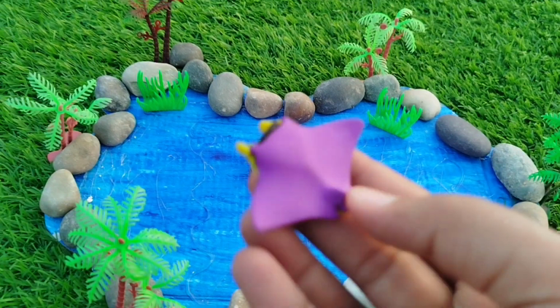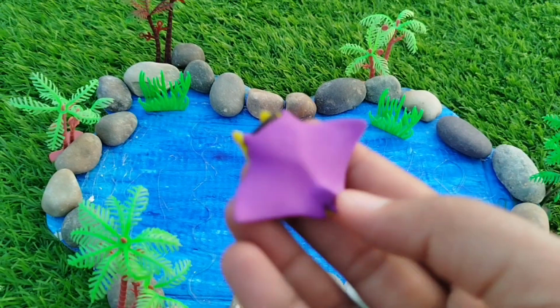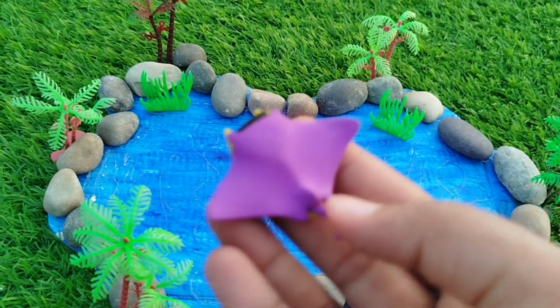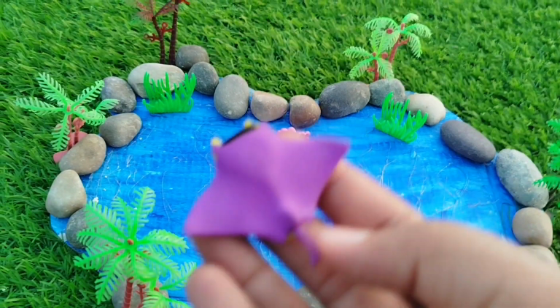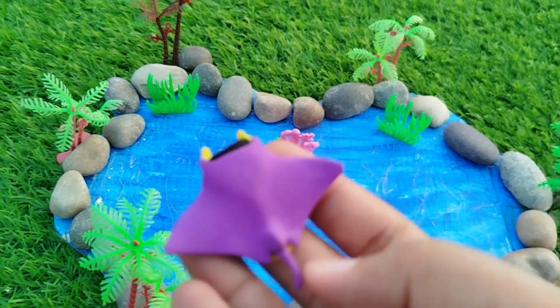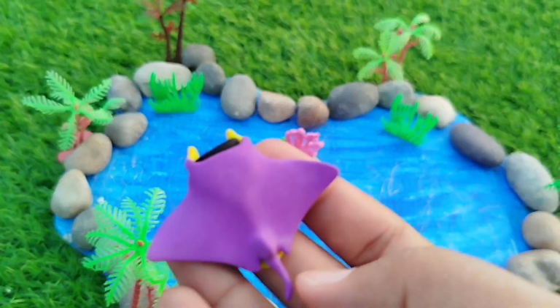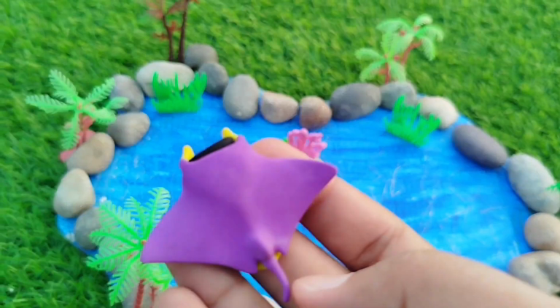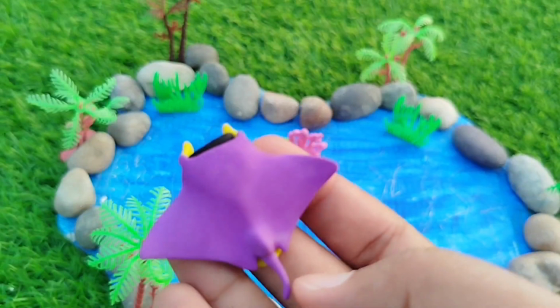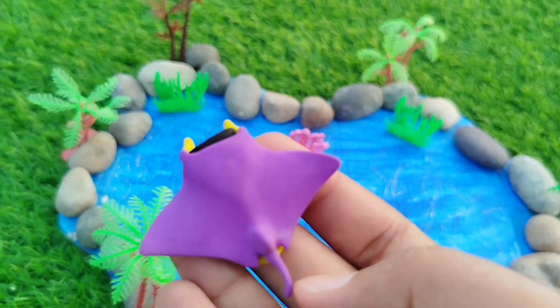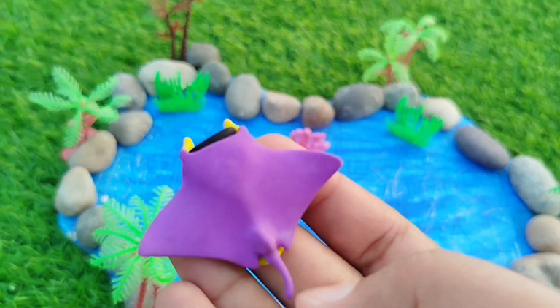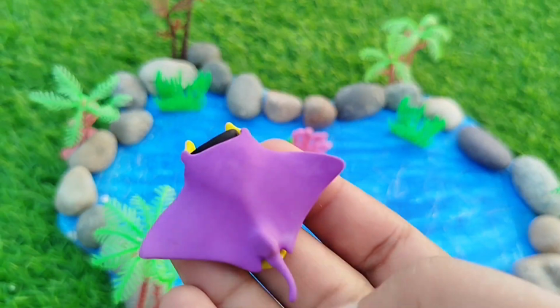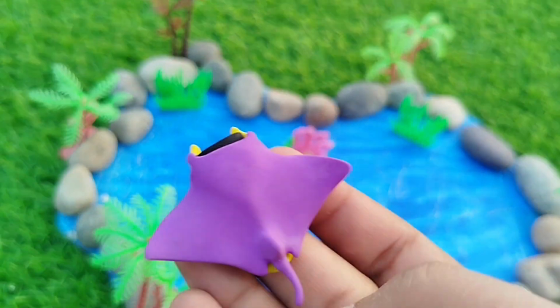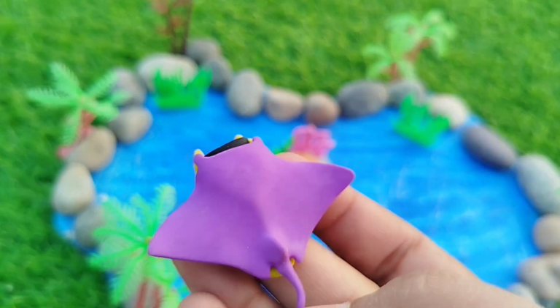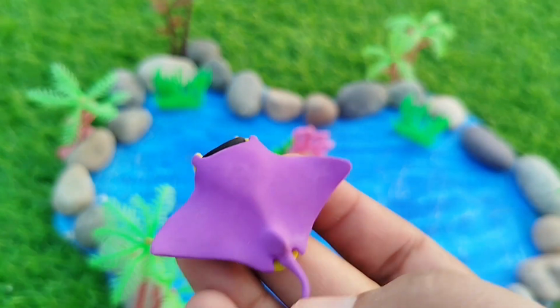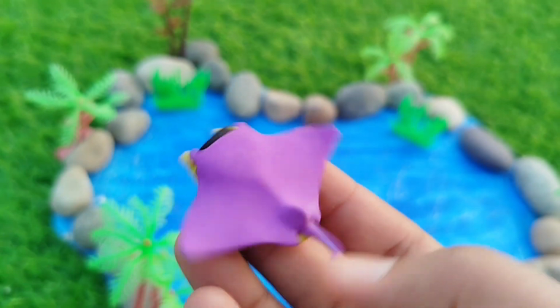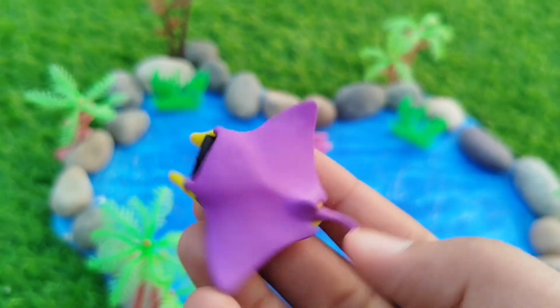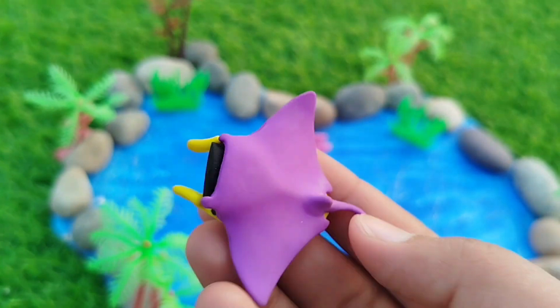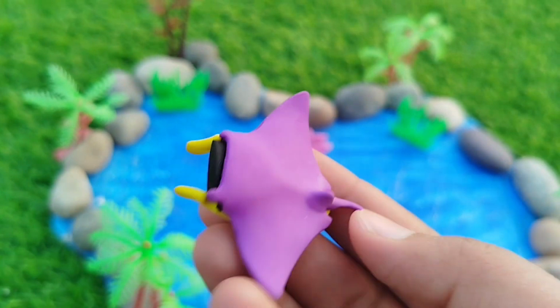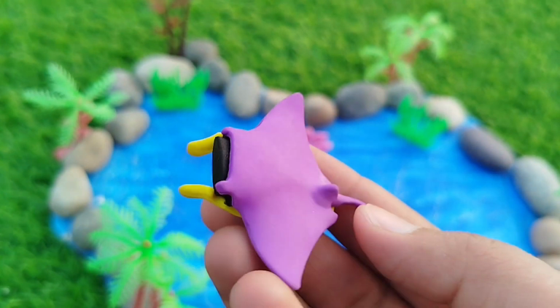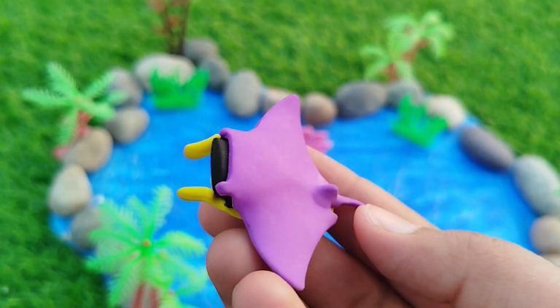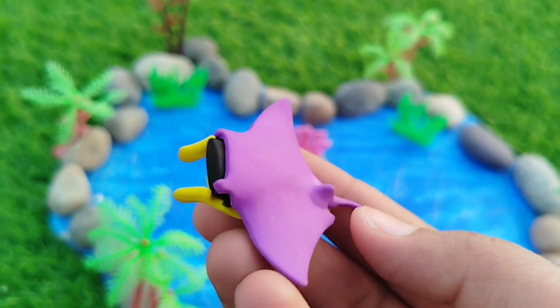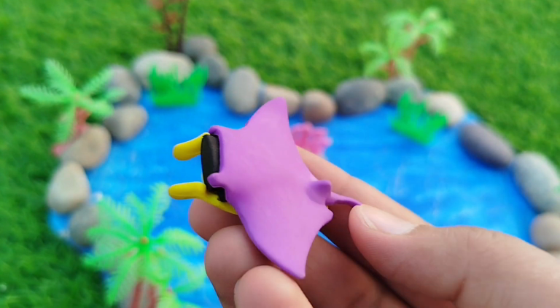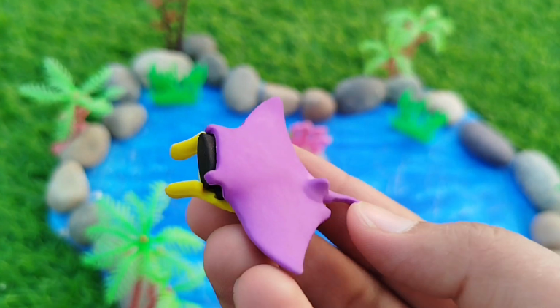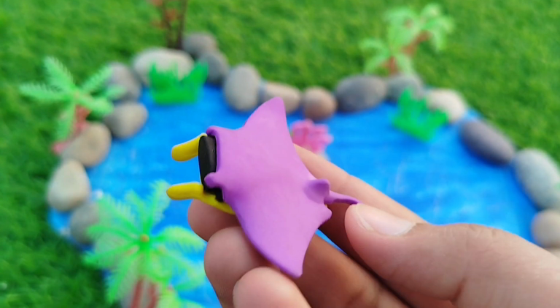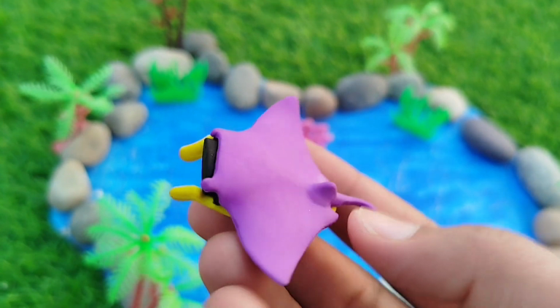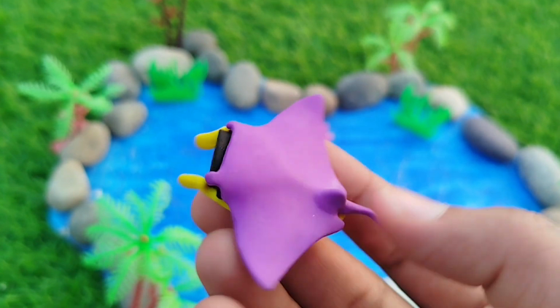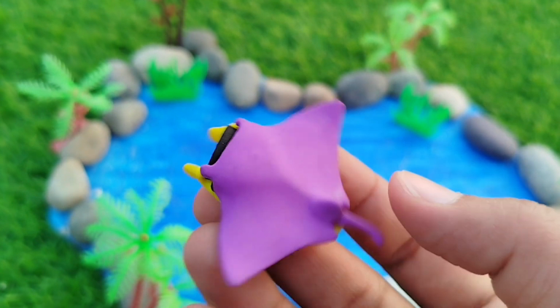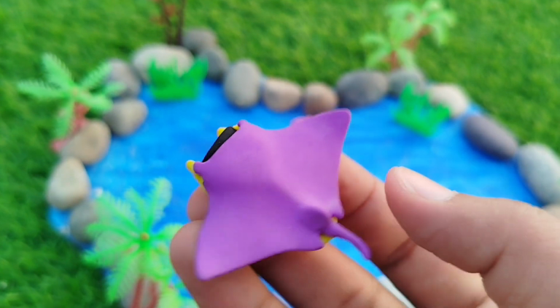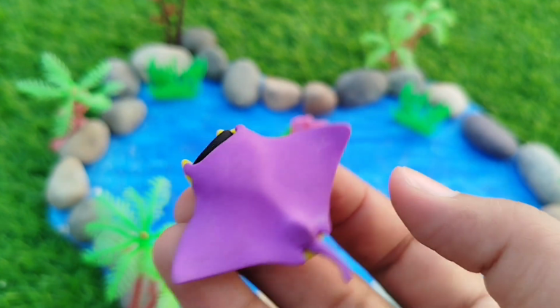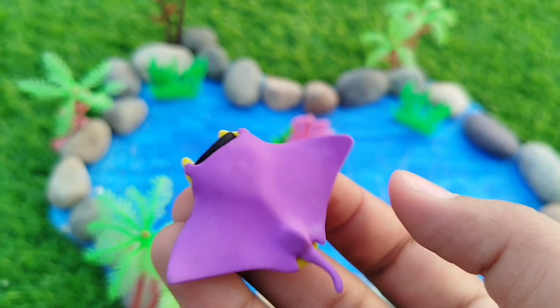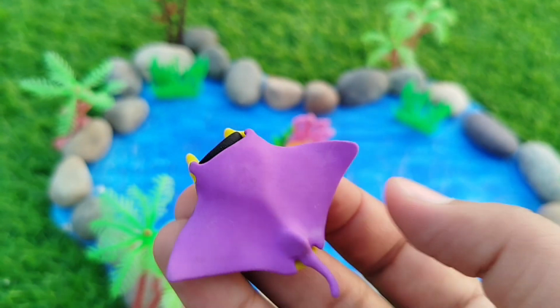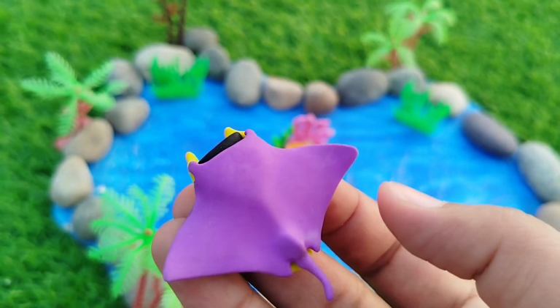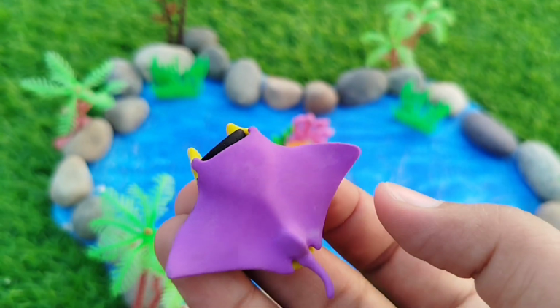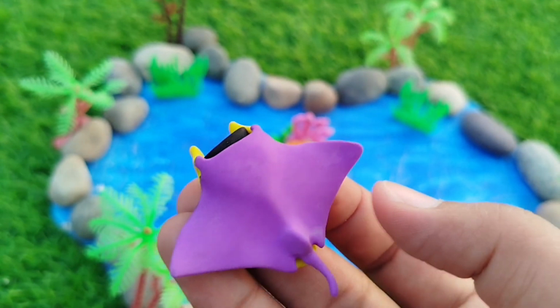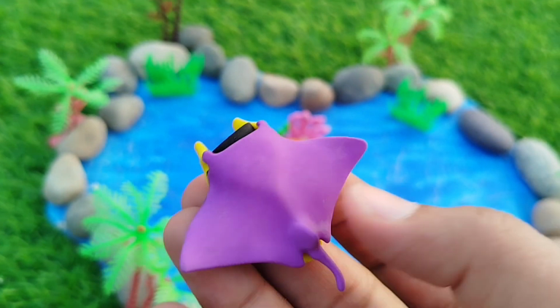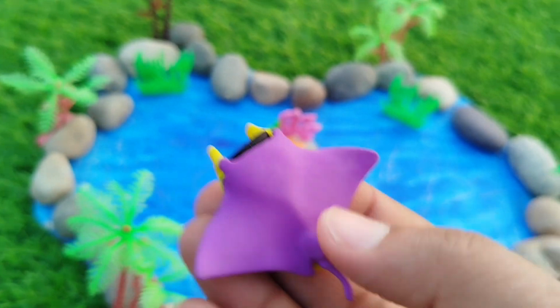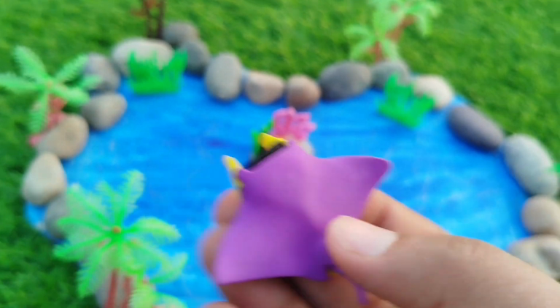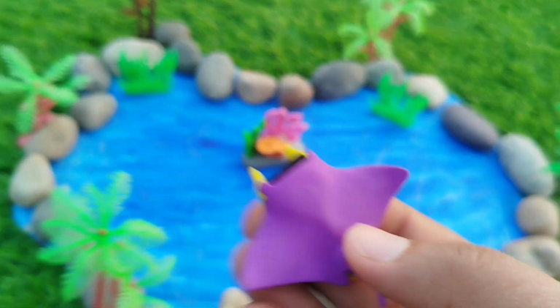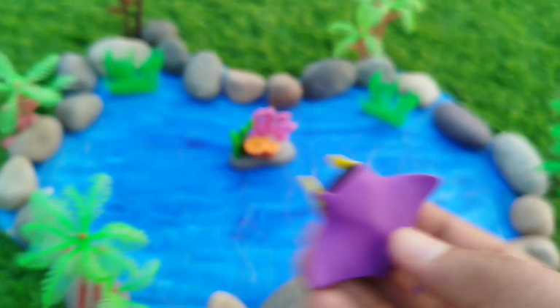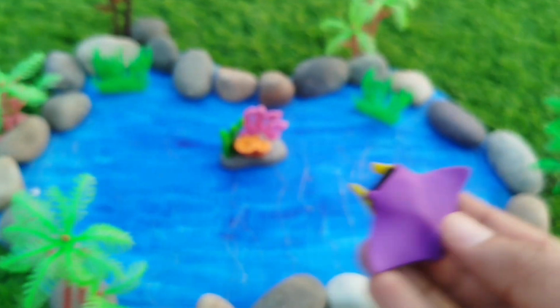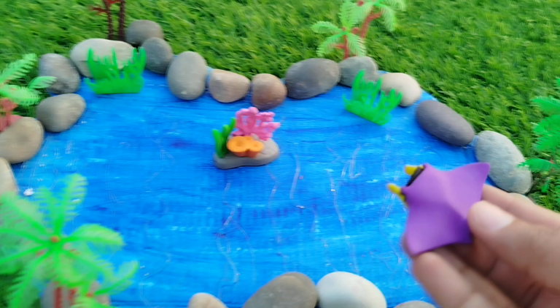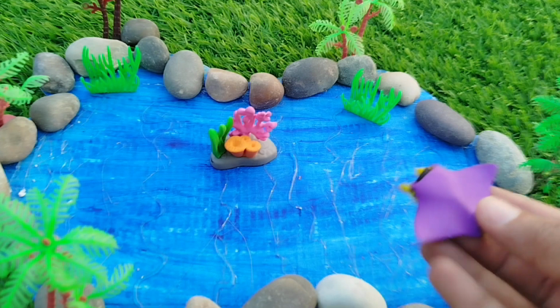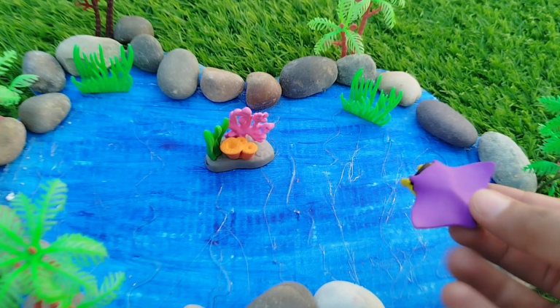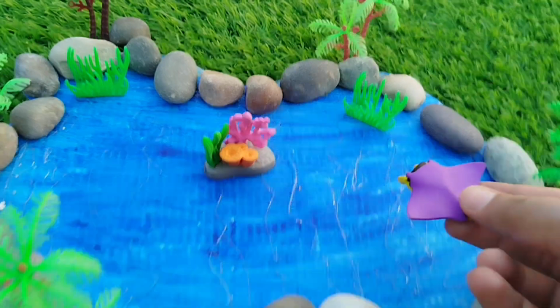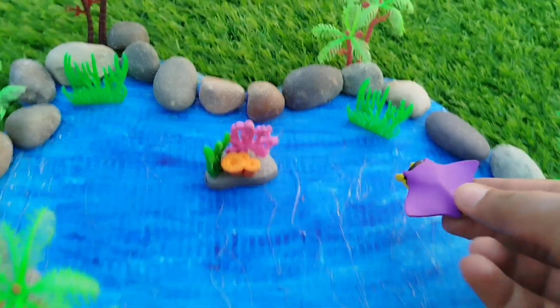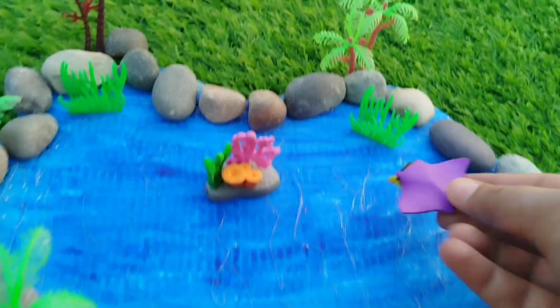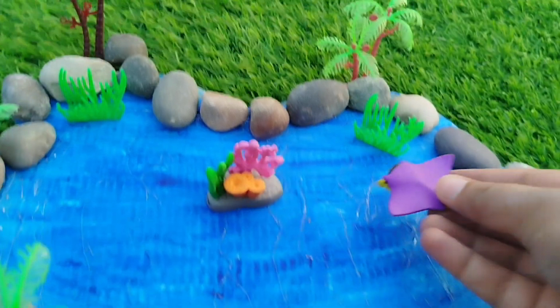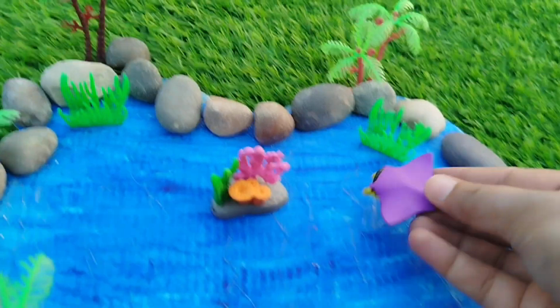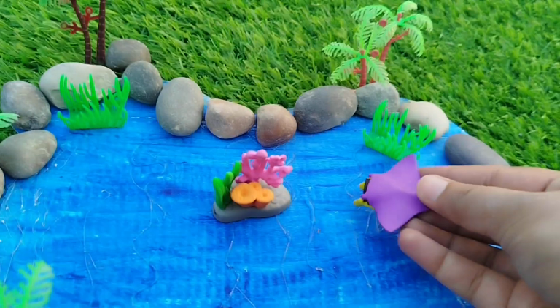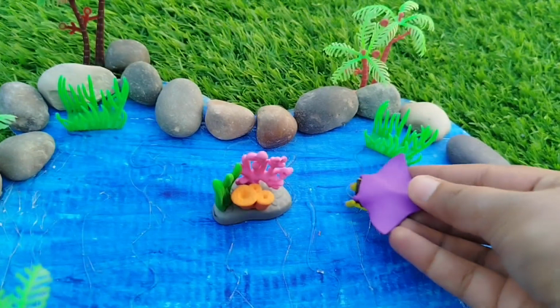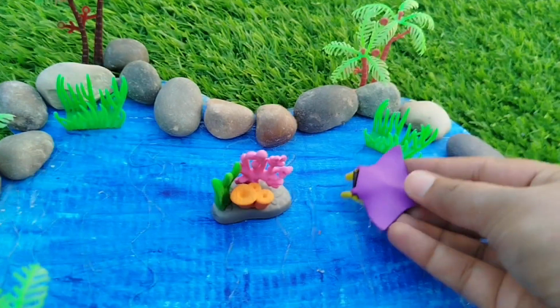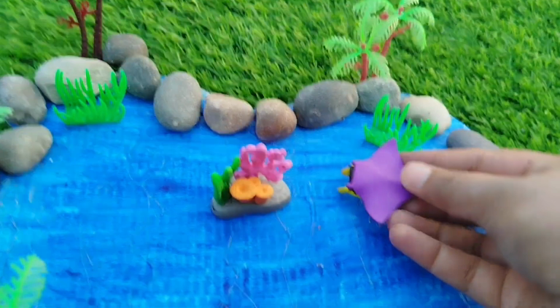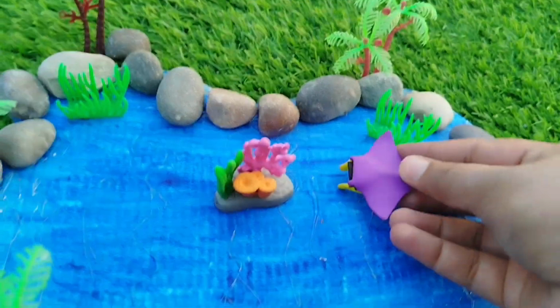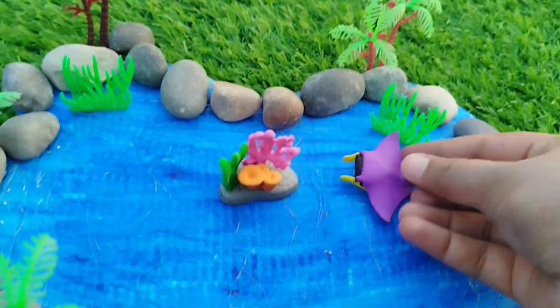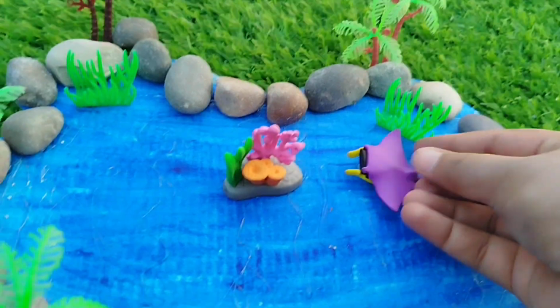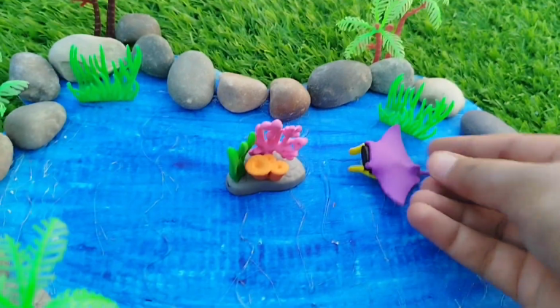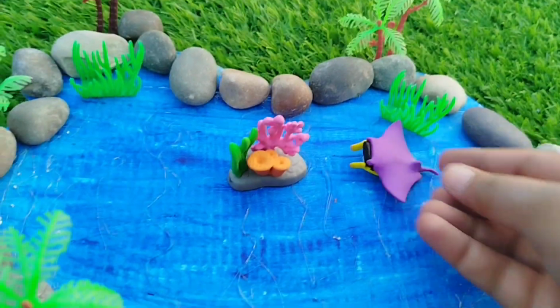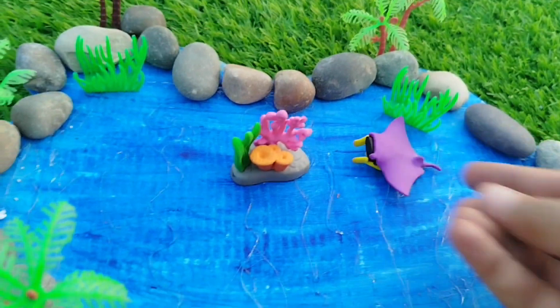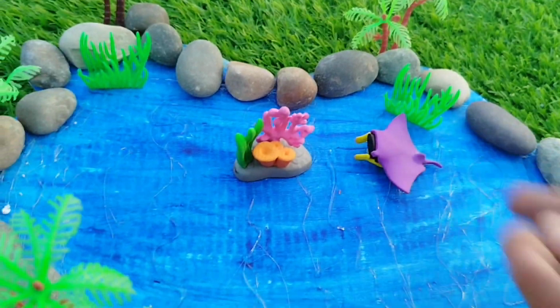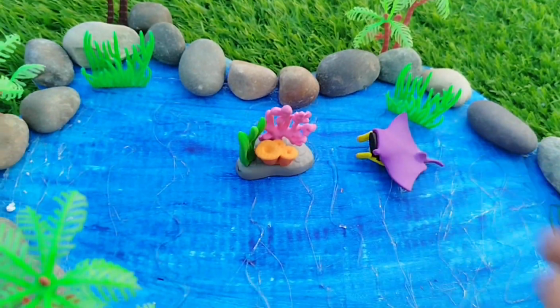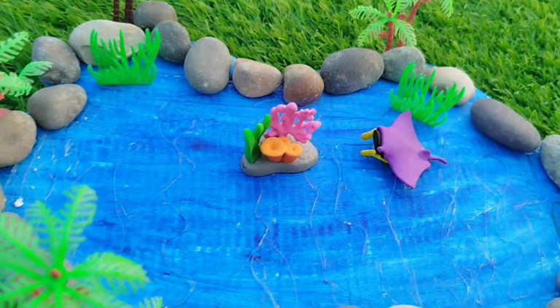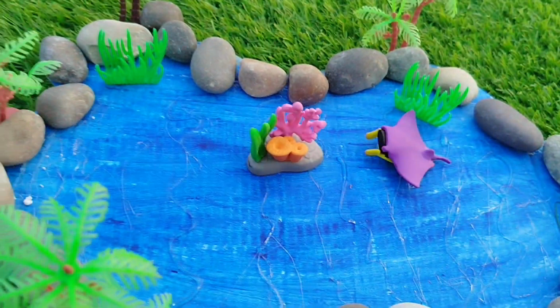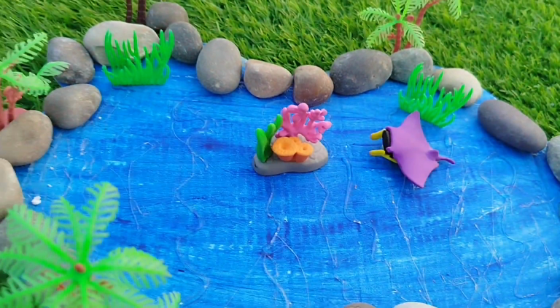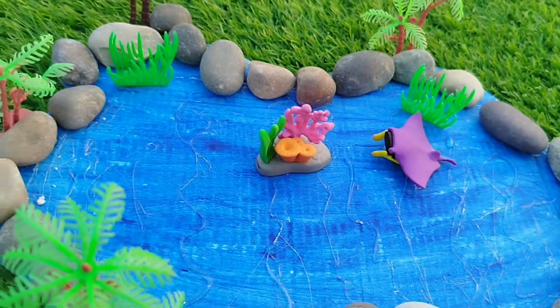The first one is a Manta Ray. This is a Manta Ray.